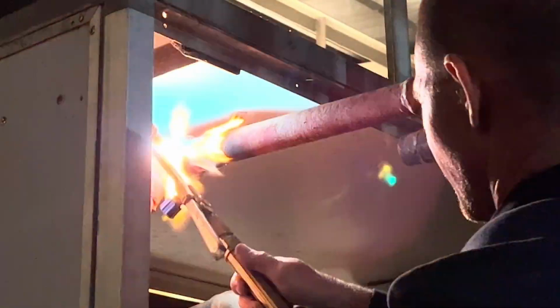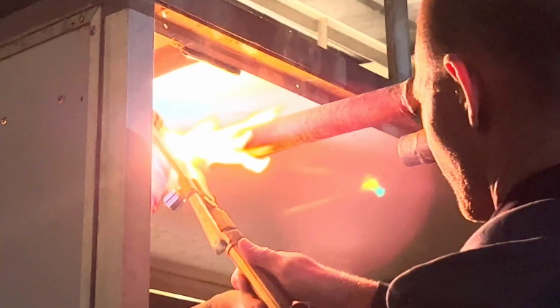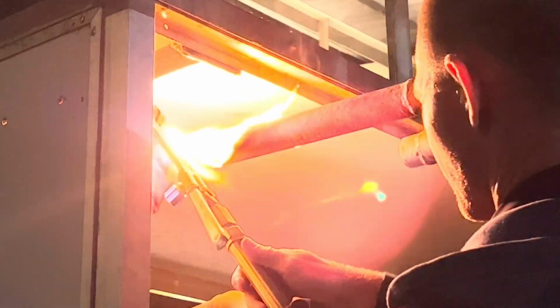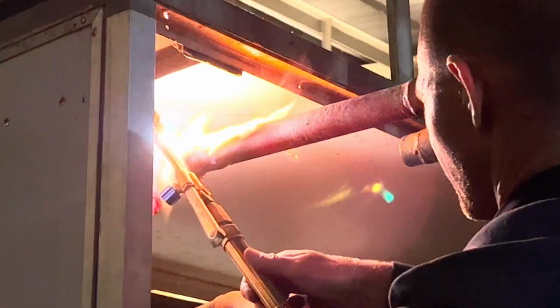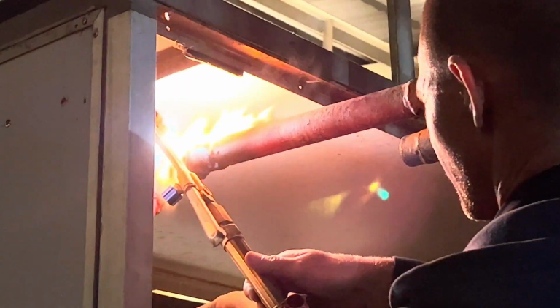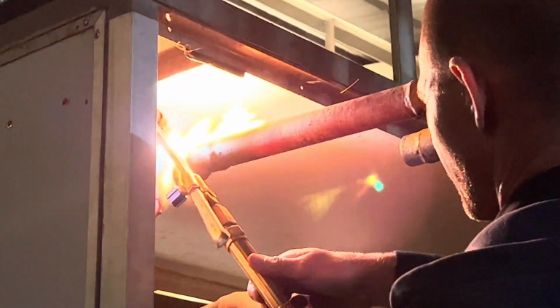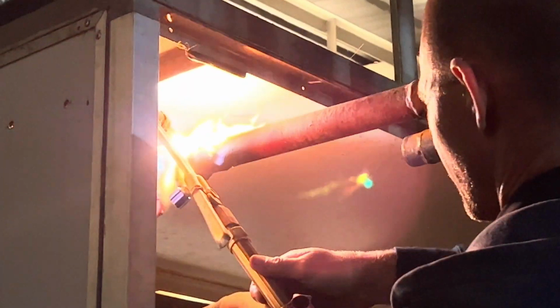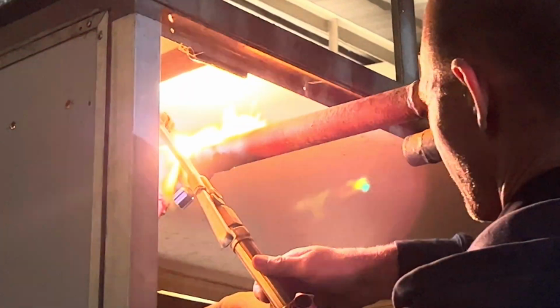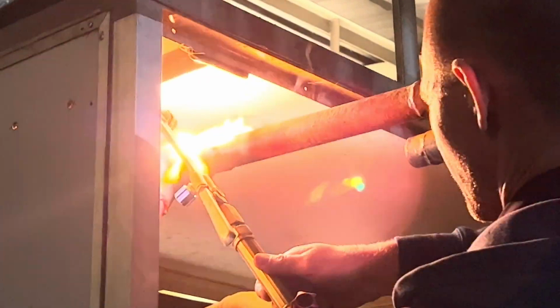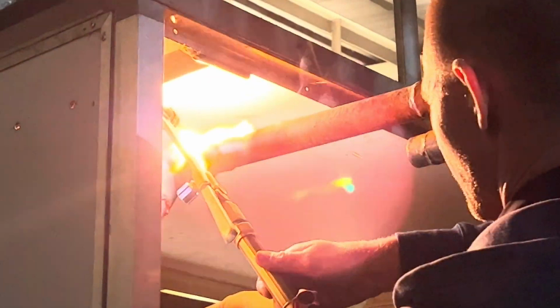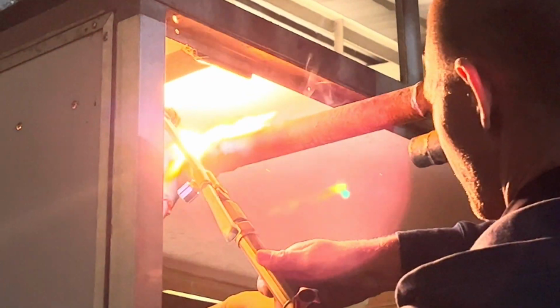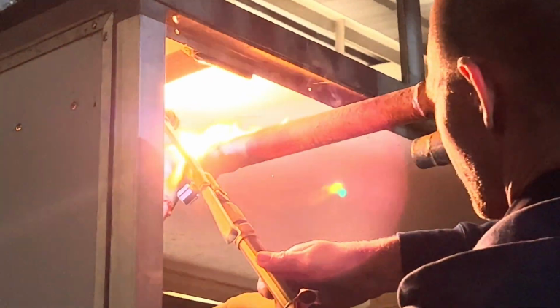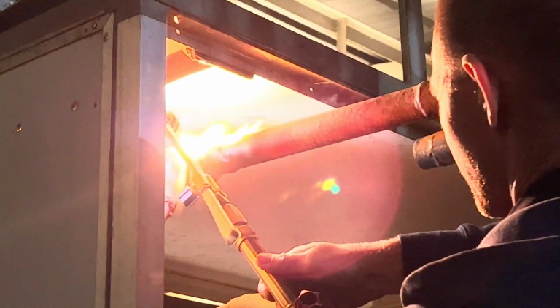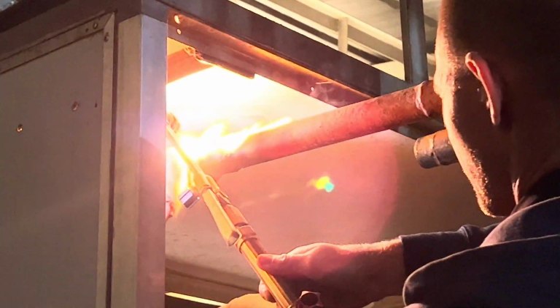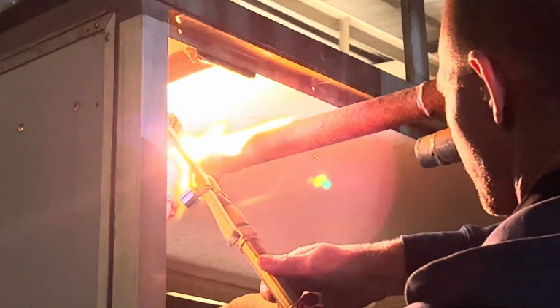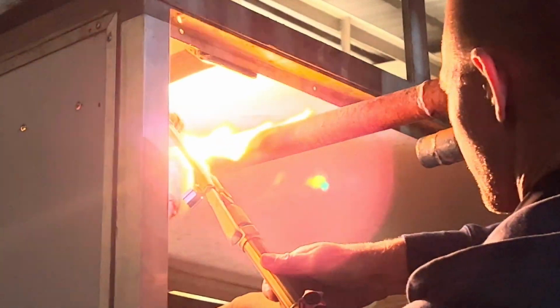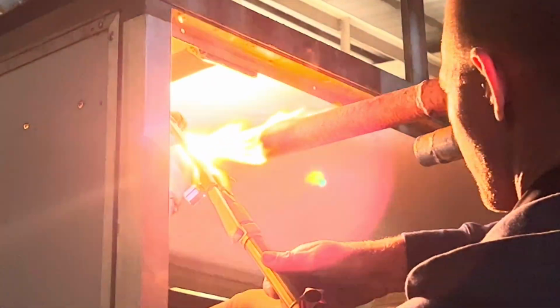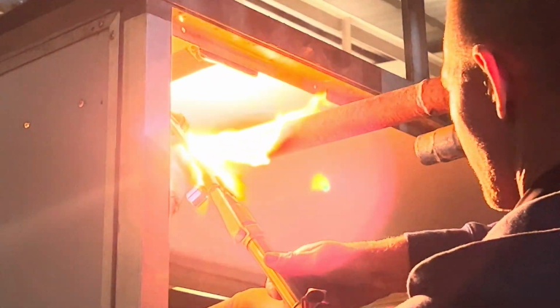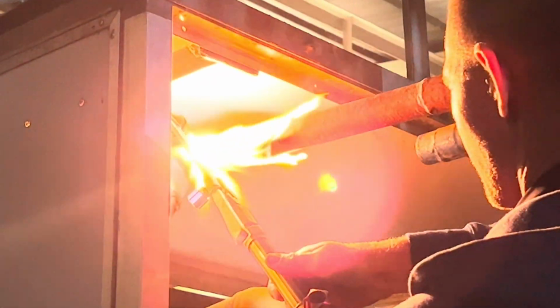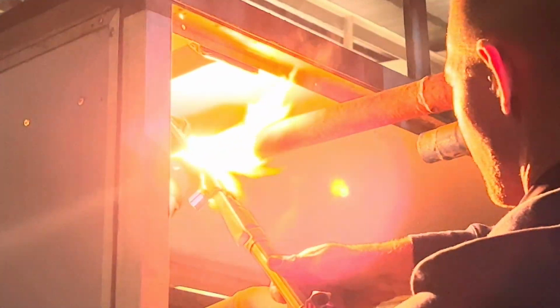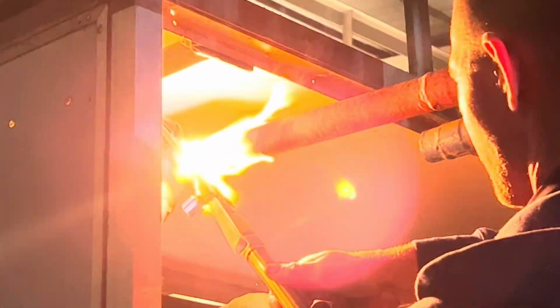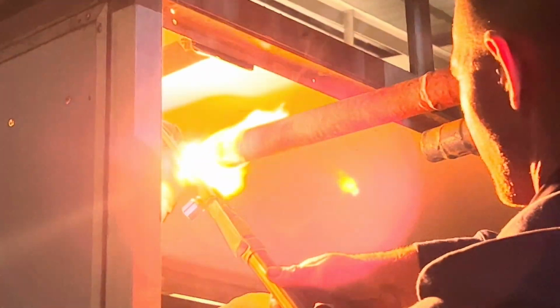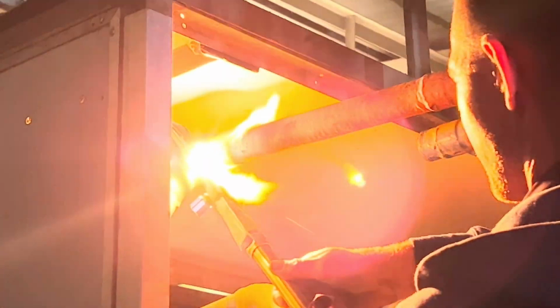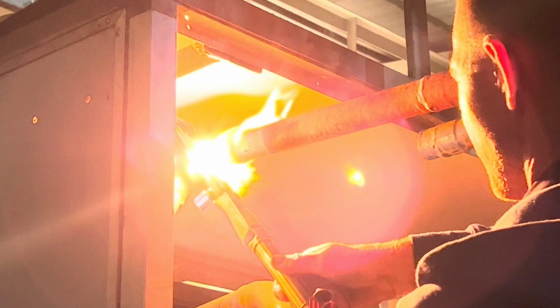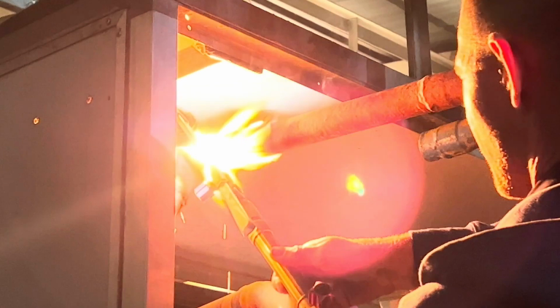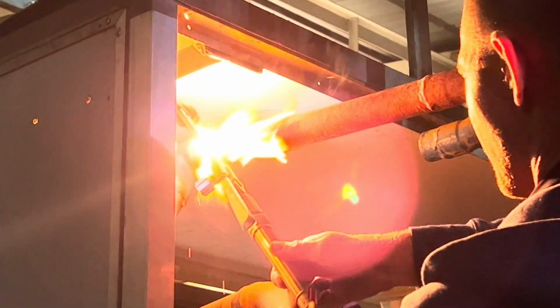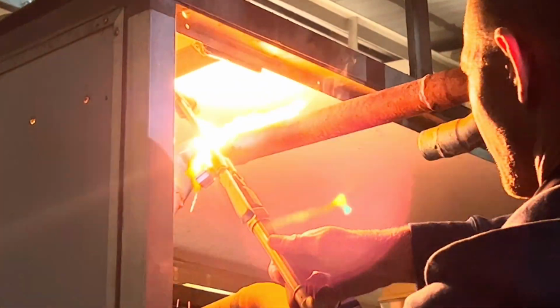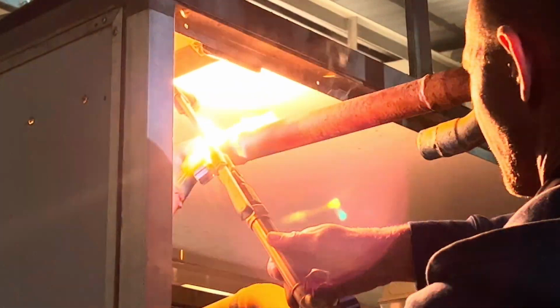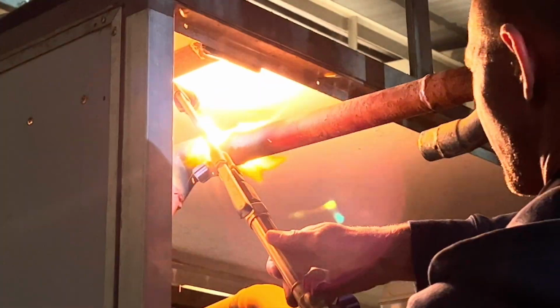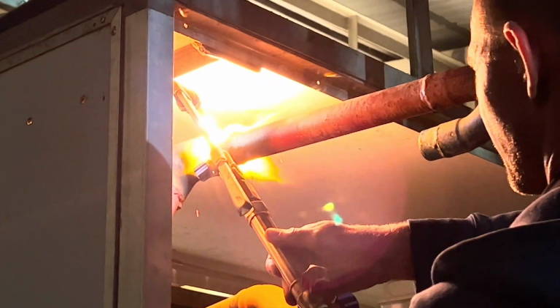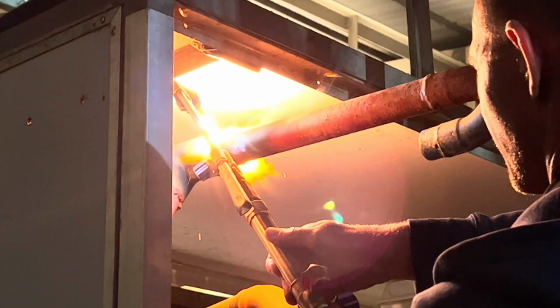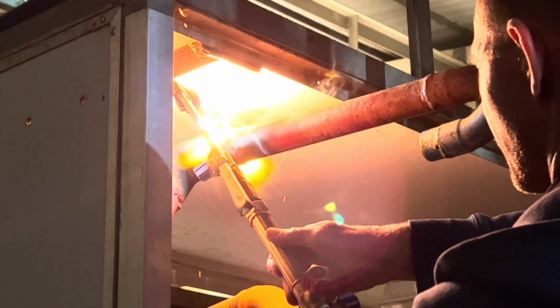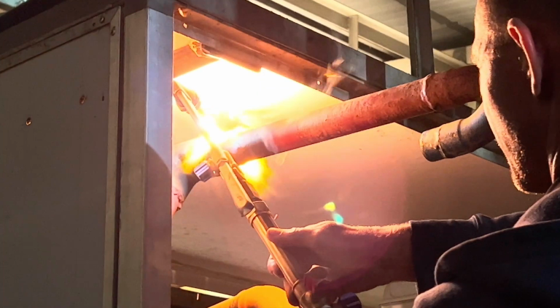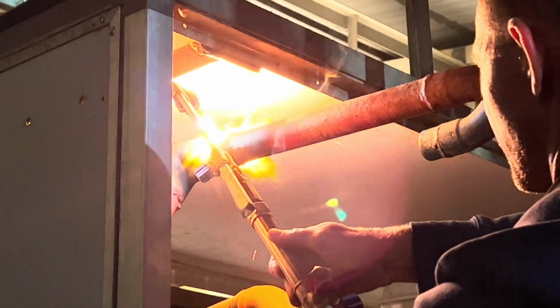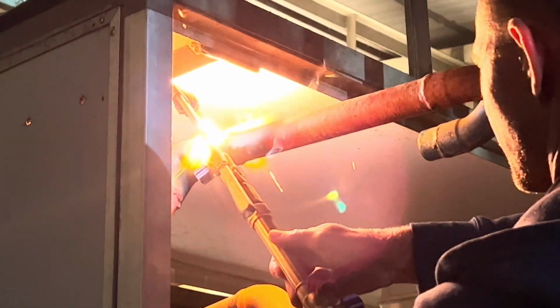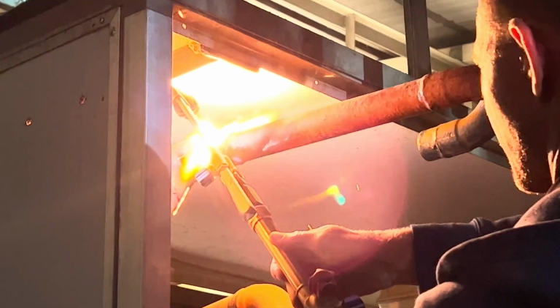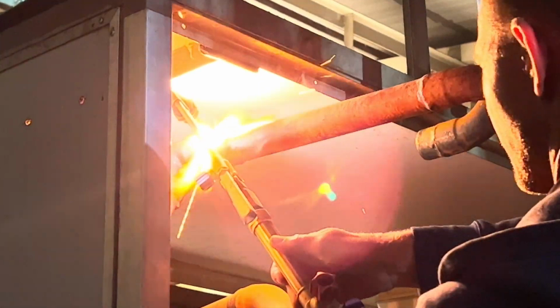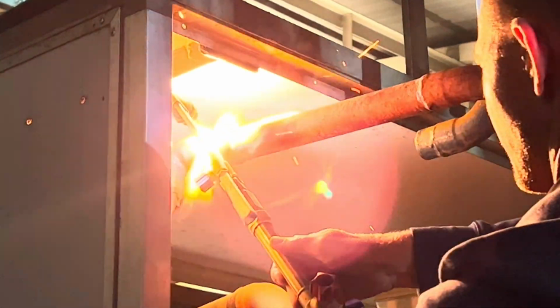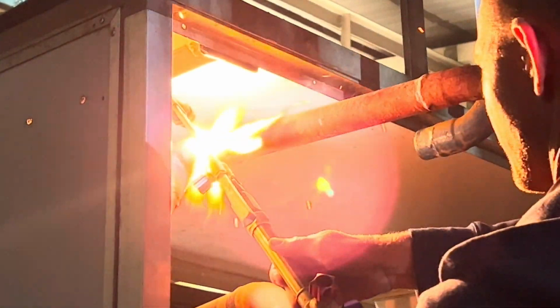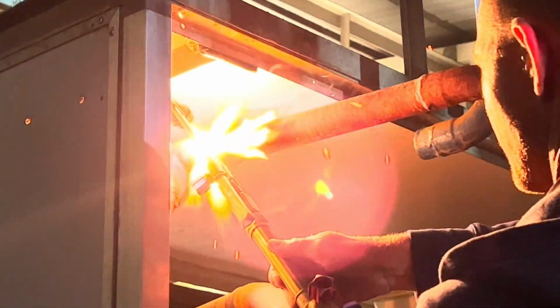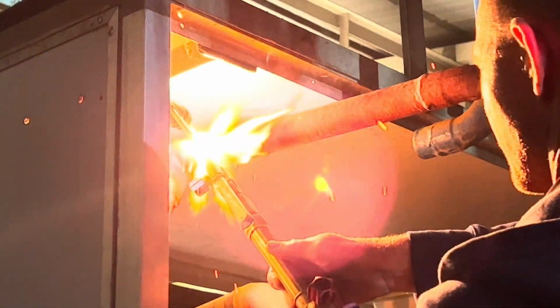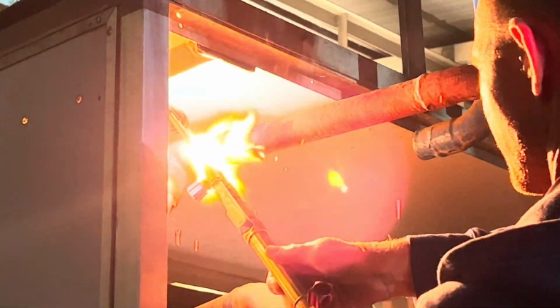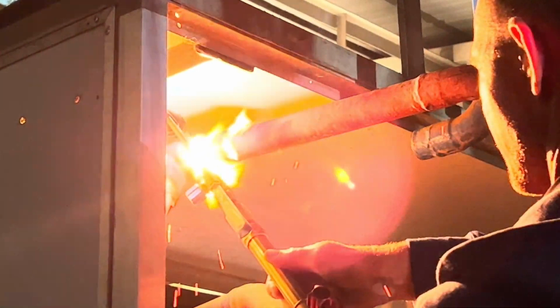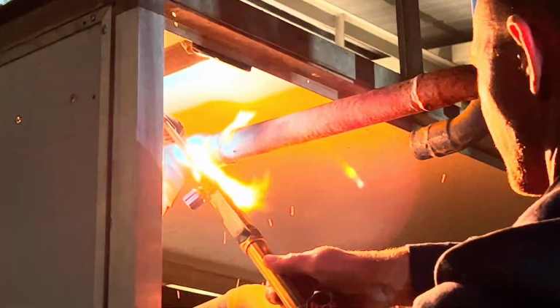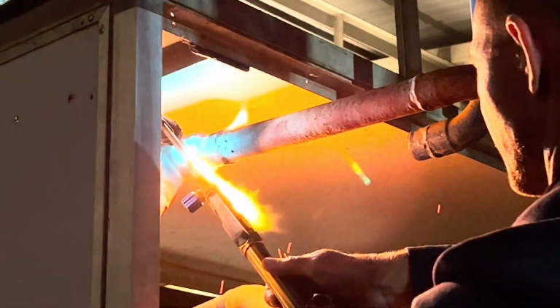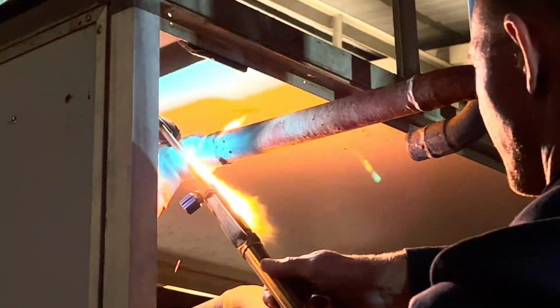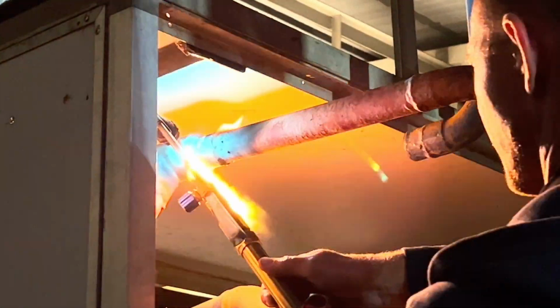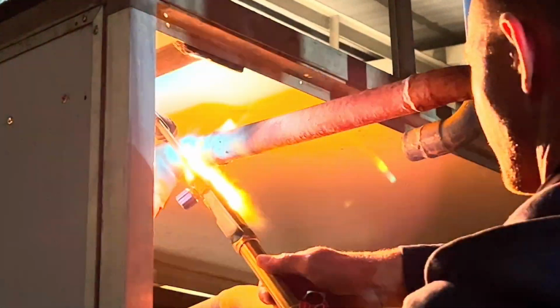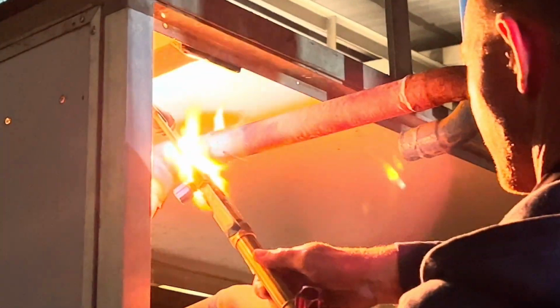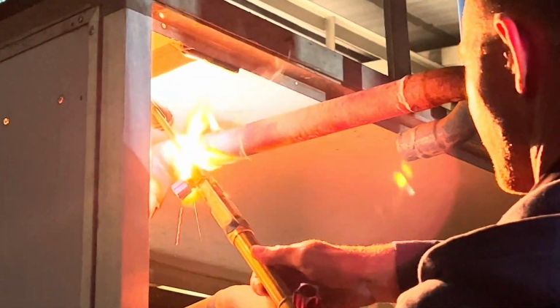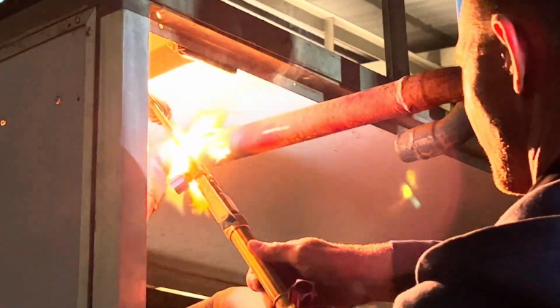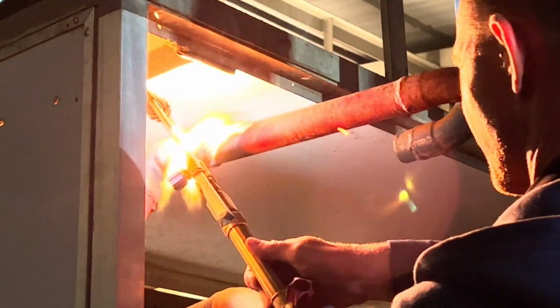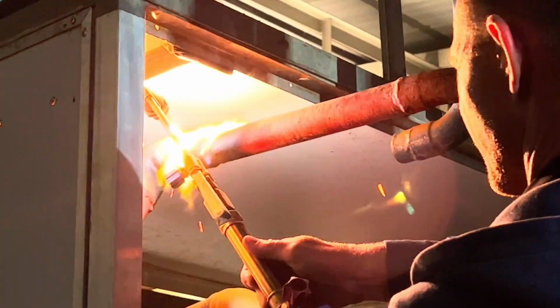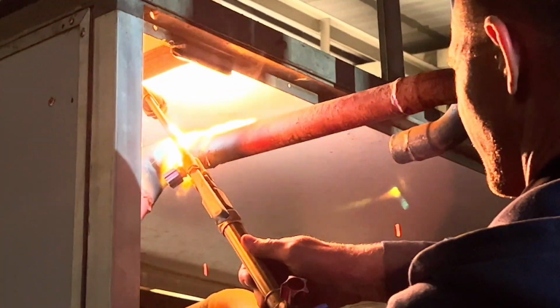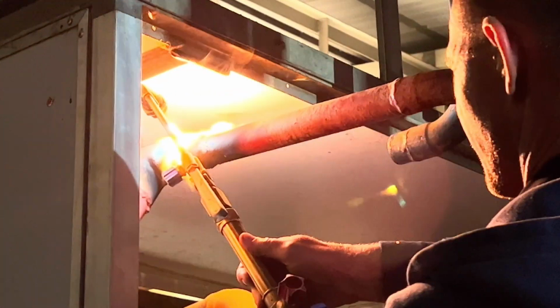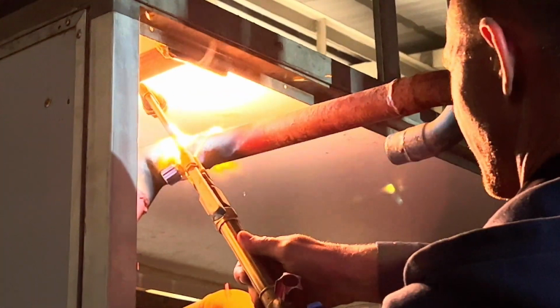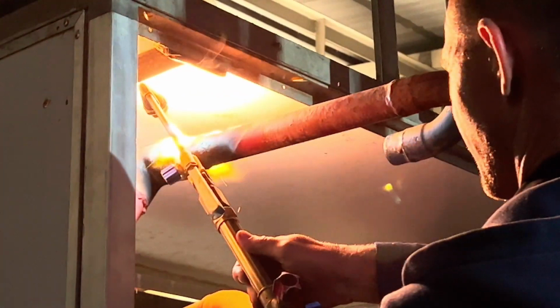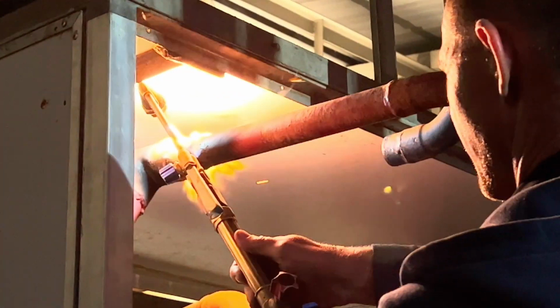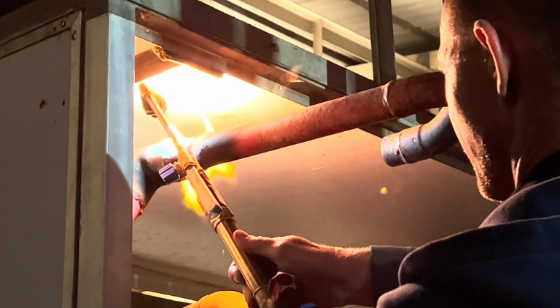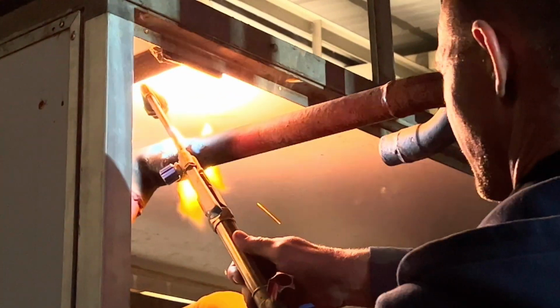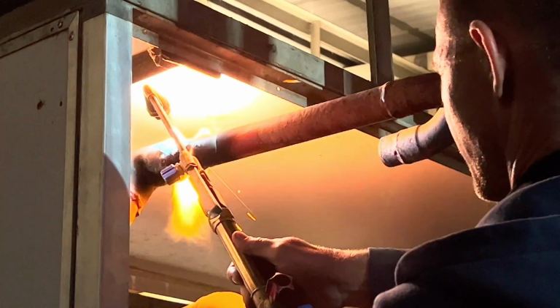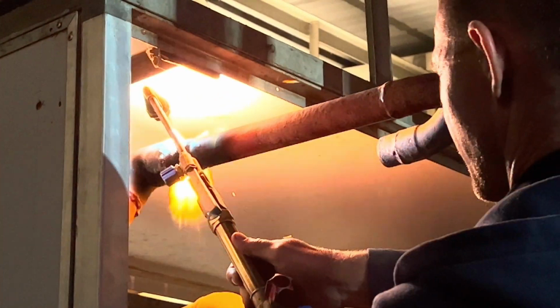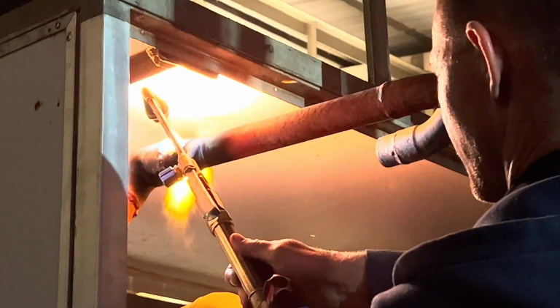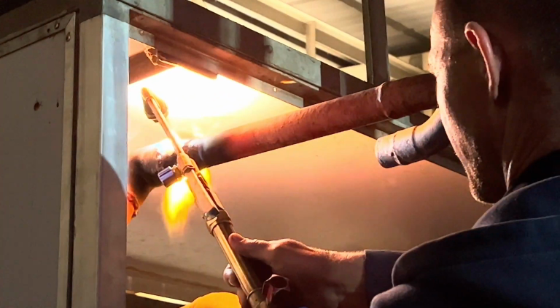The first unit went in, took overnight, and took ten bottles of gas.